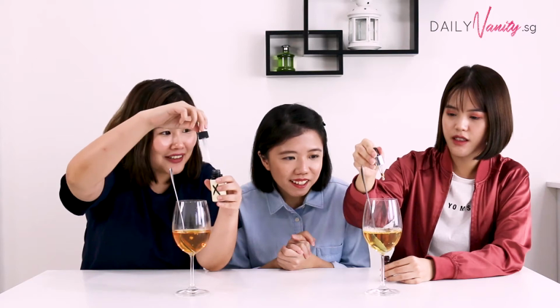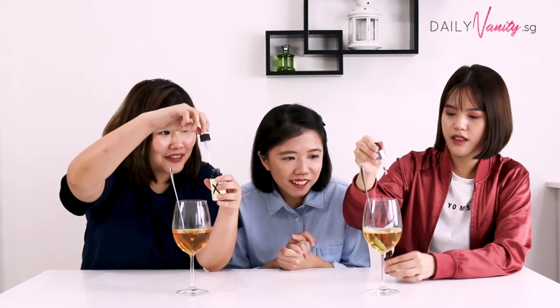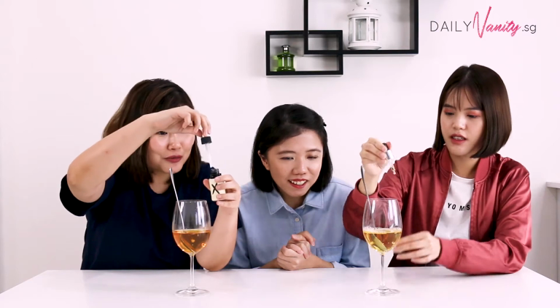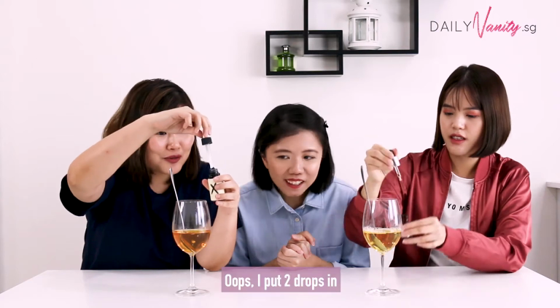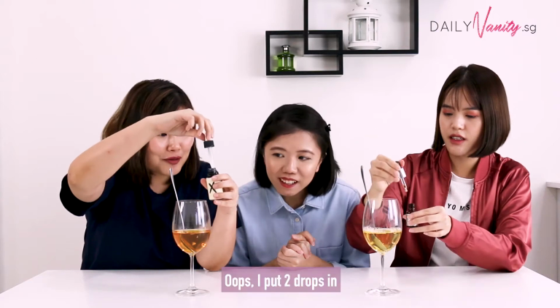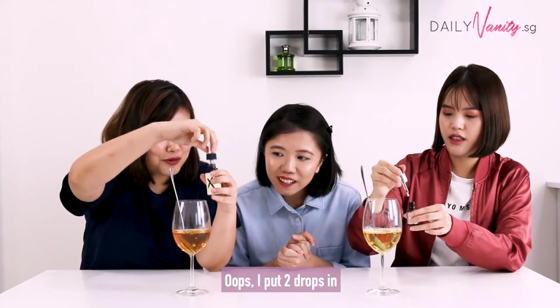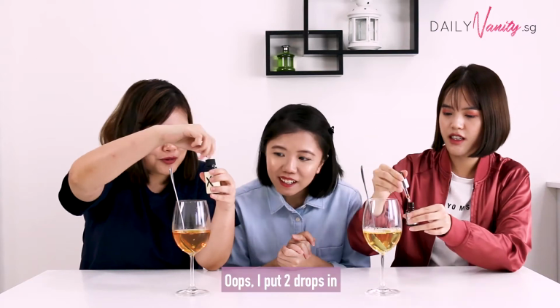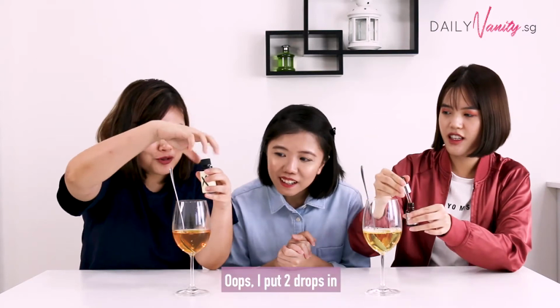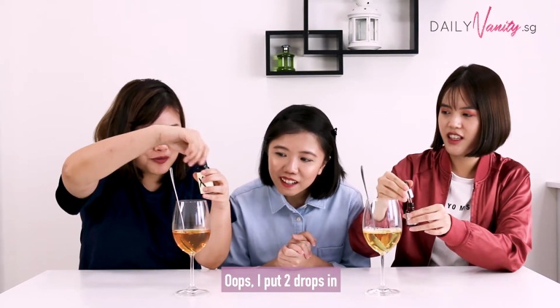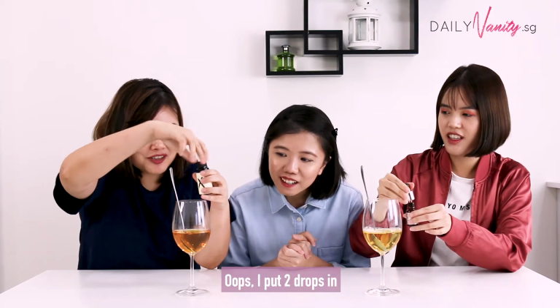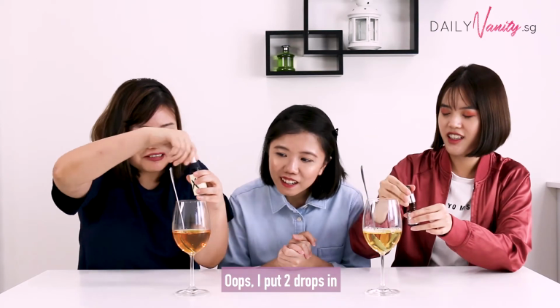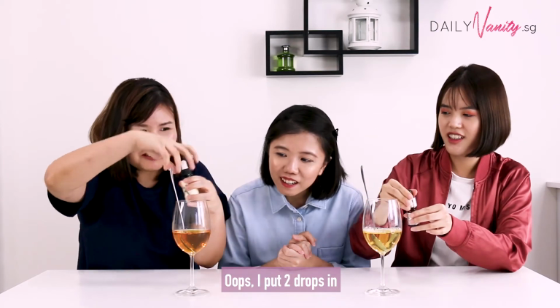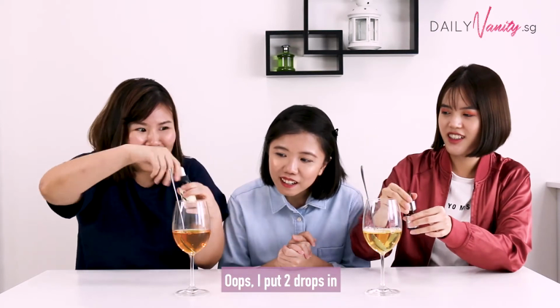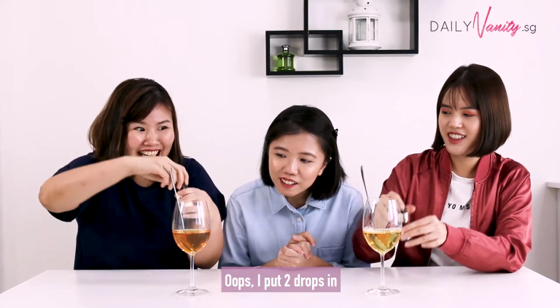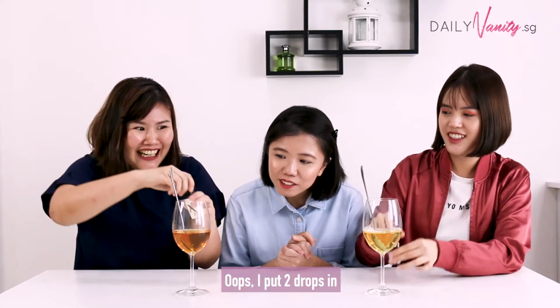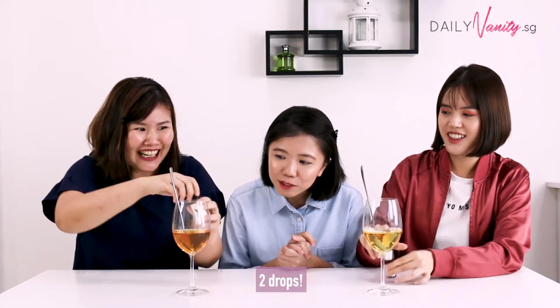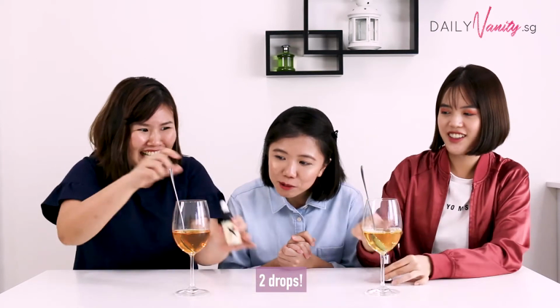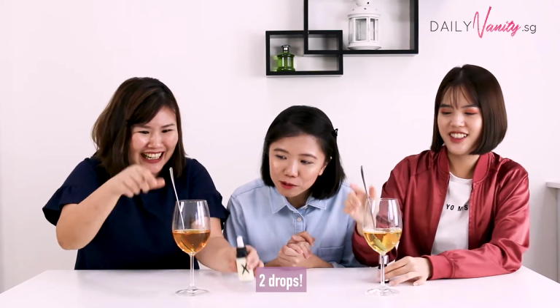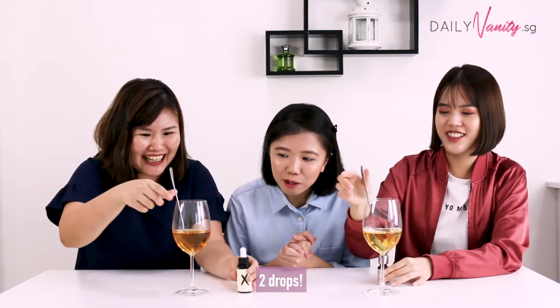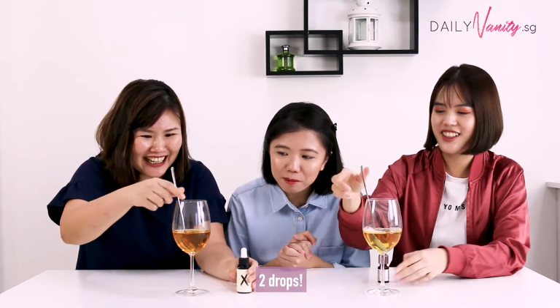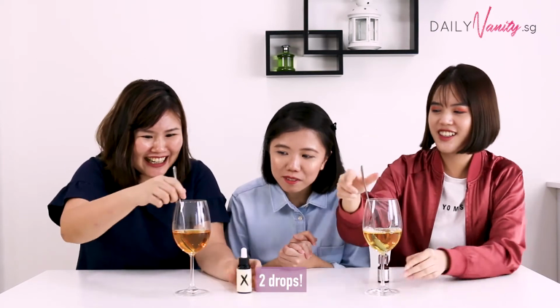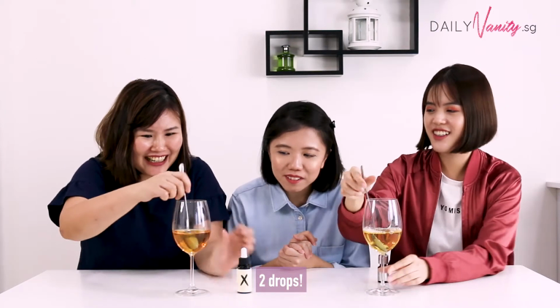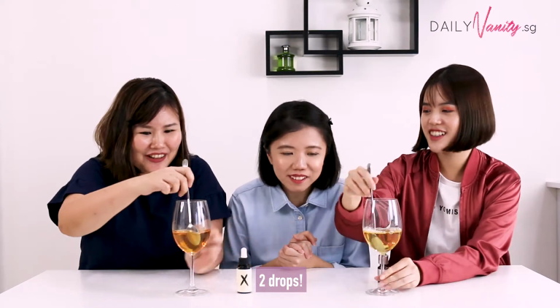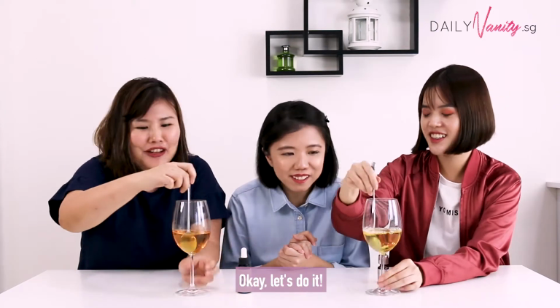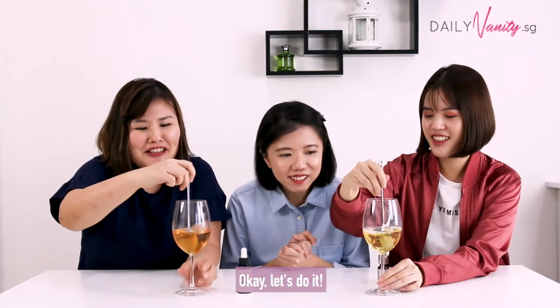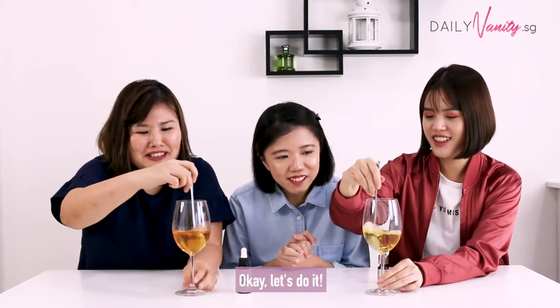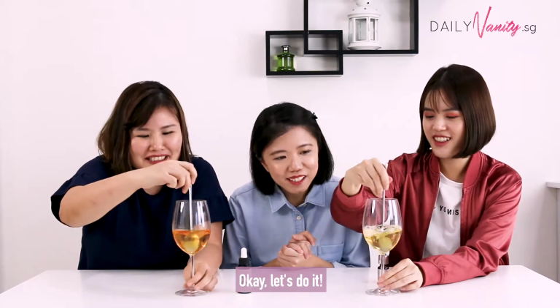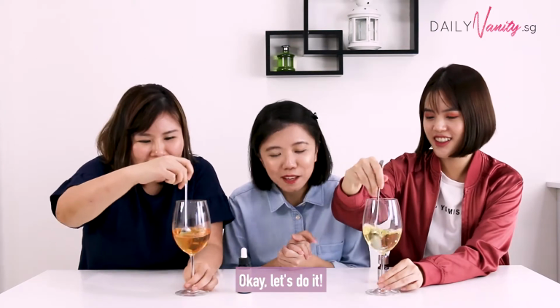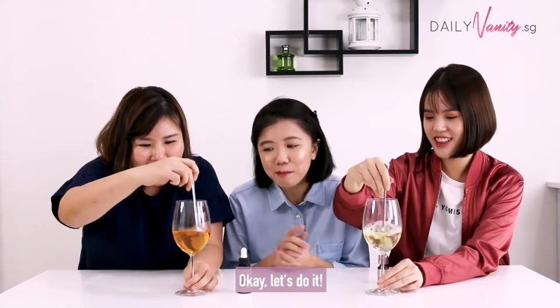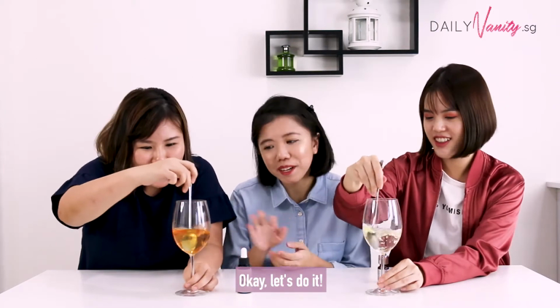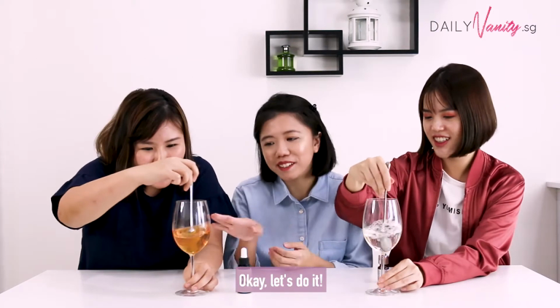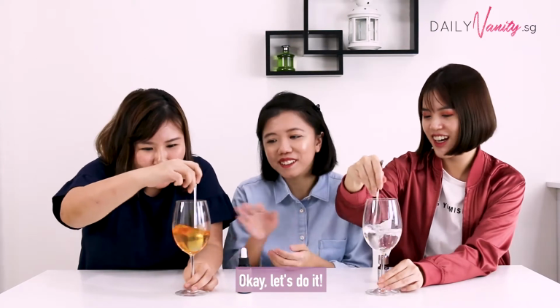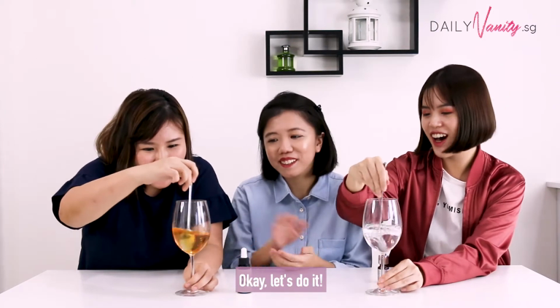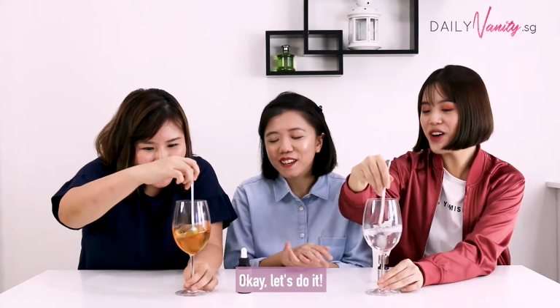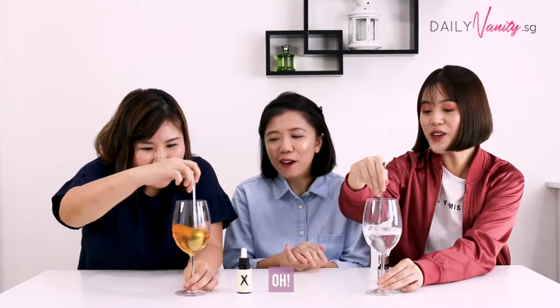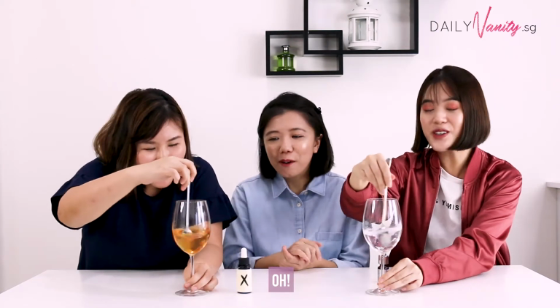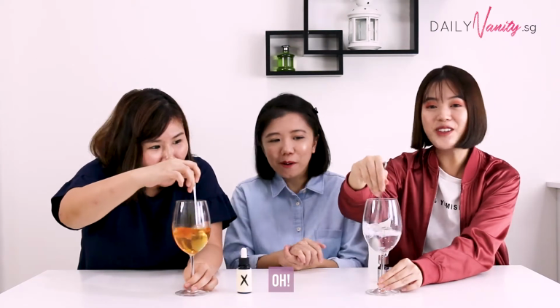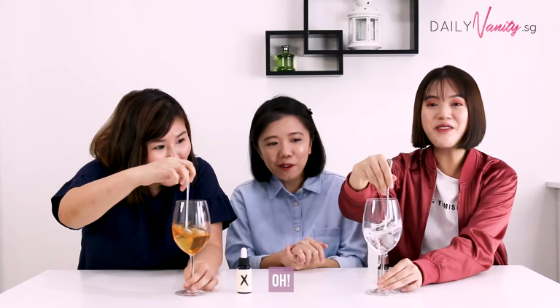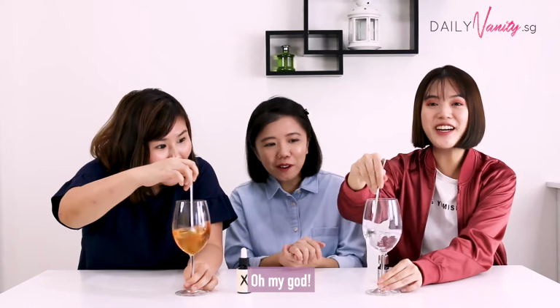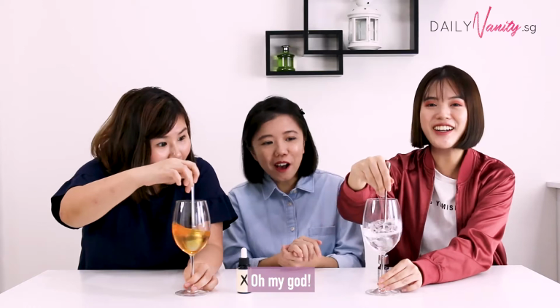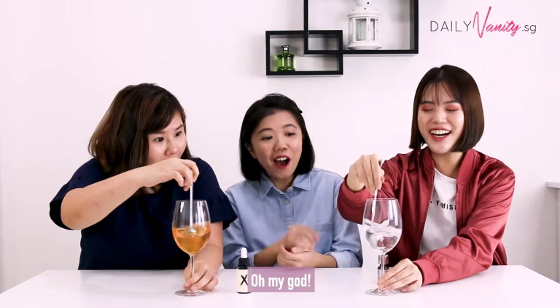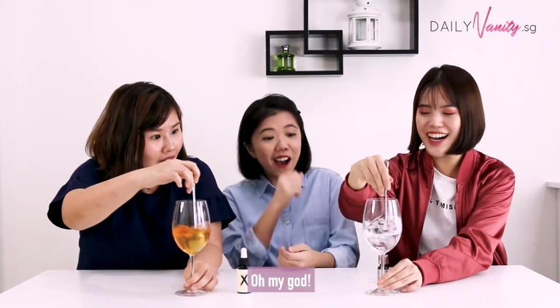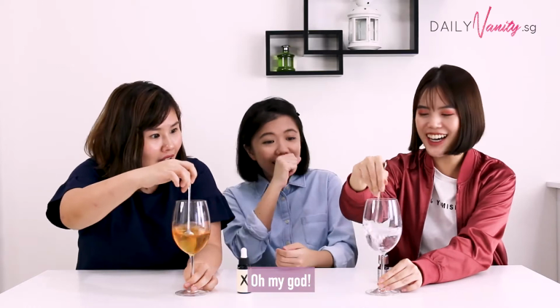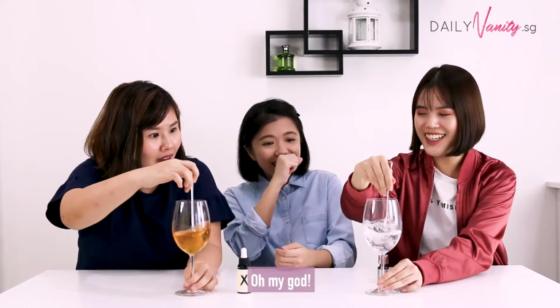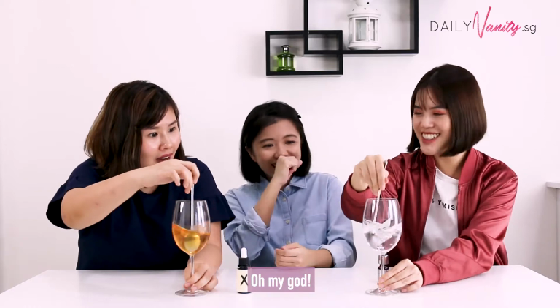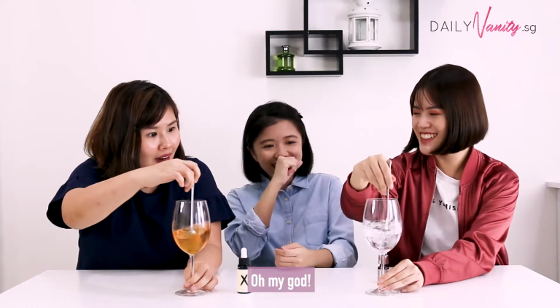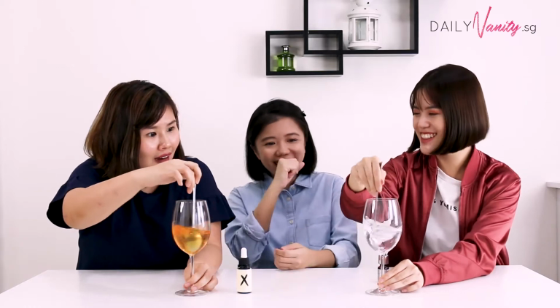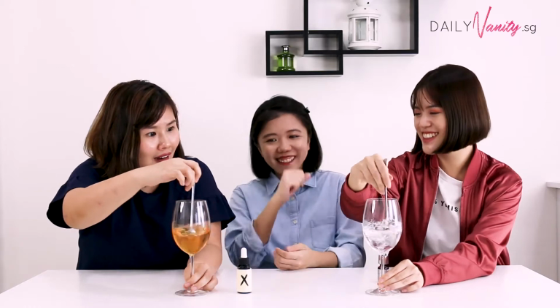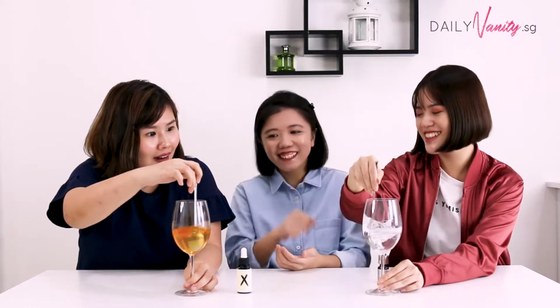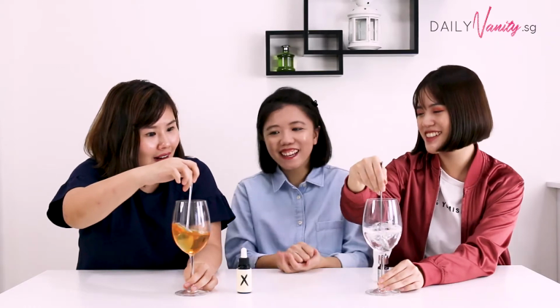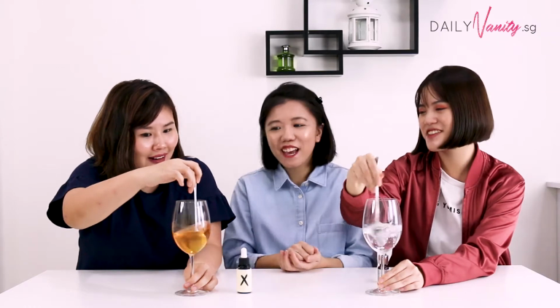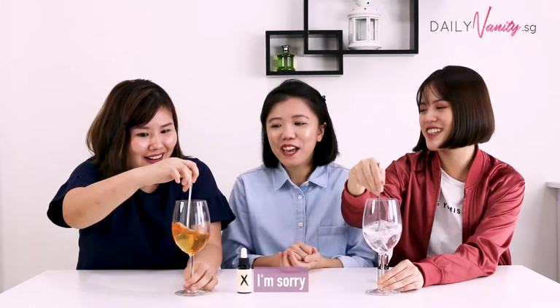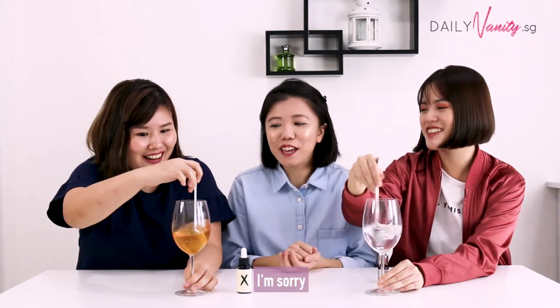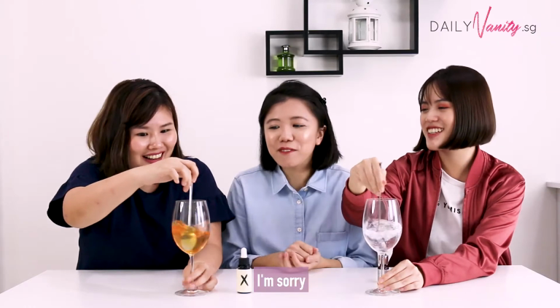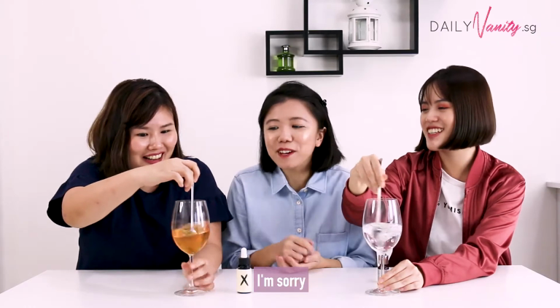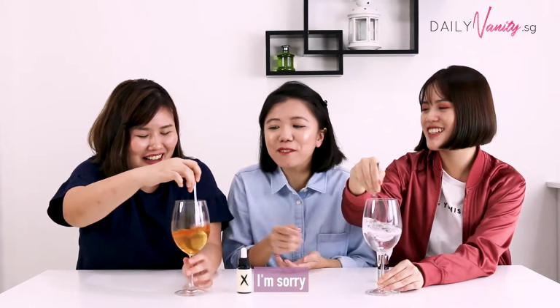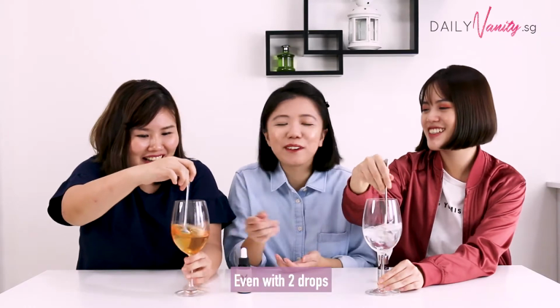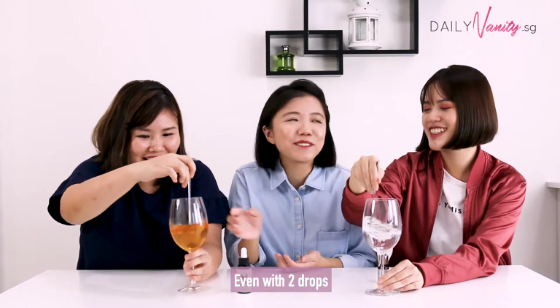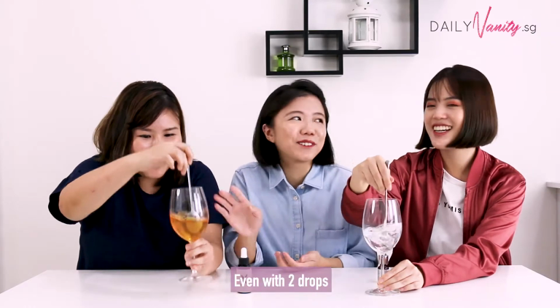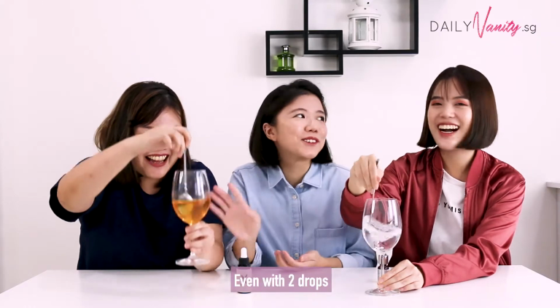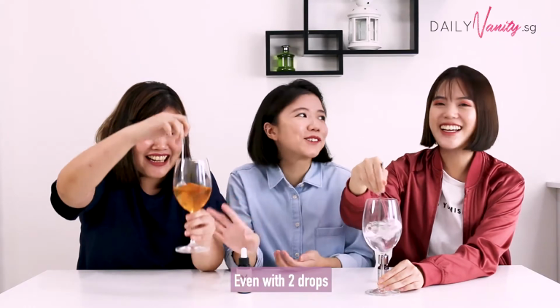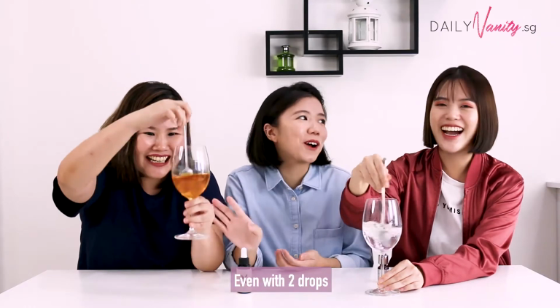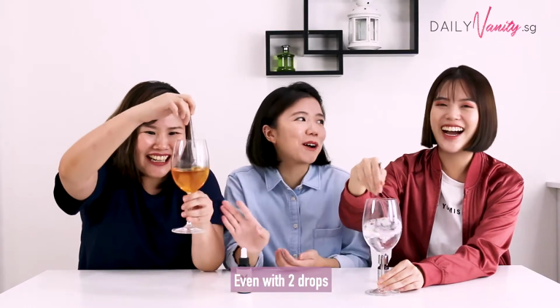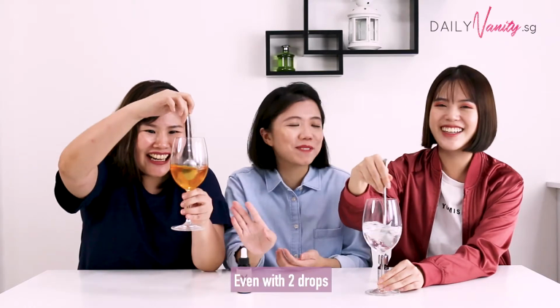Oh, so I put two drops in. Two drops? Okay, nevermind. Oh! Oh my god! I'm sorry. You're going with two drops?